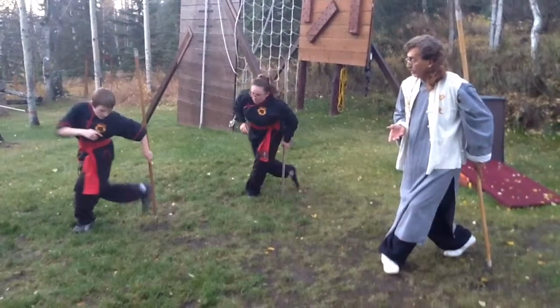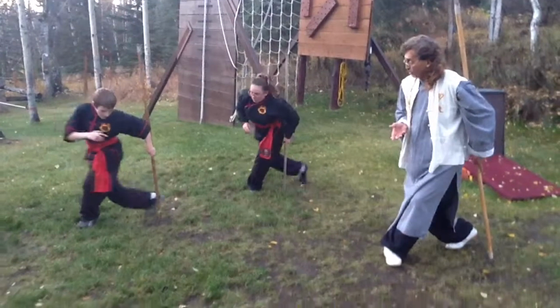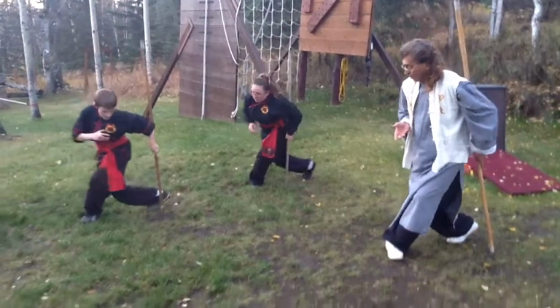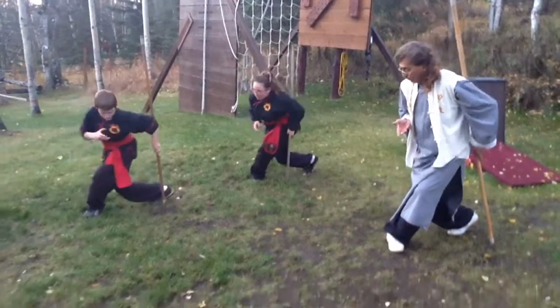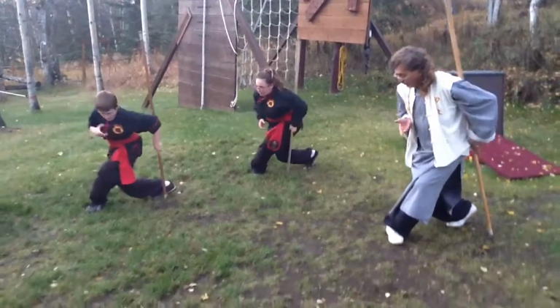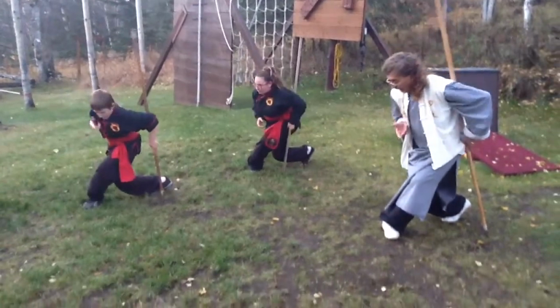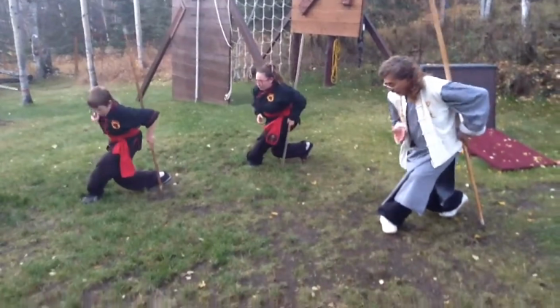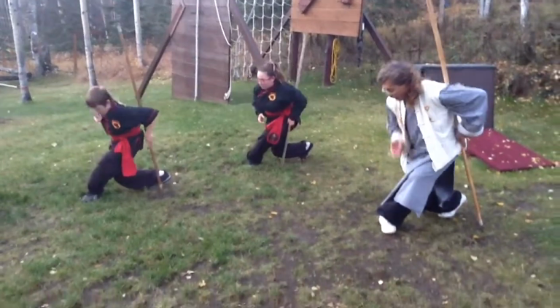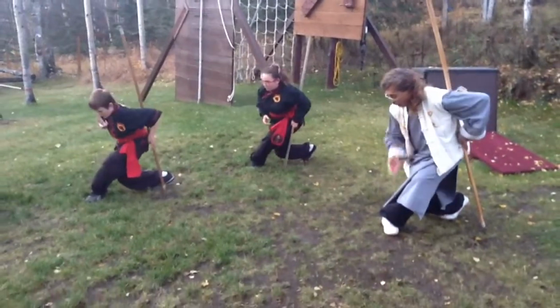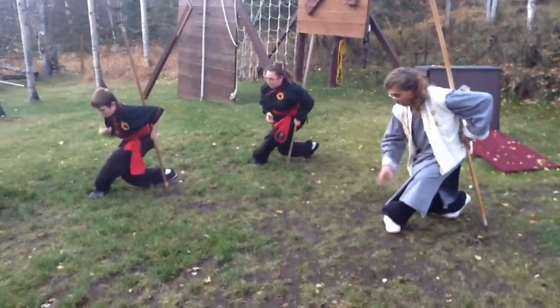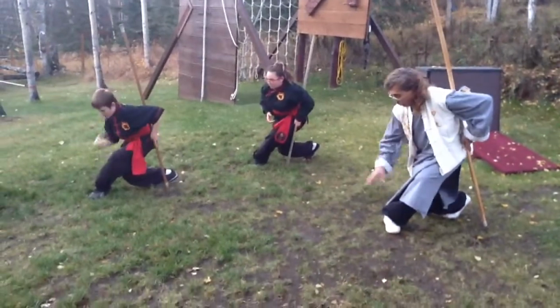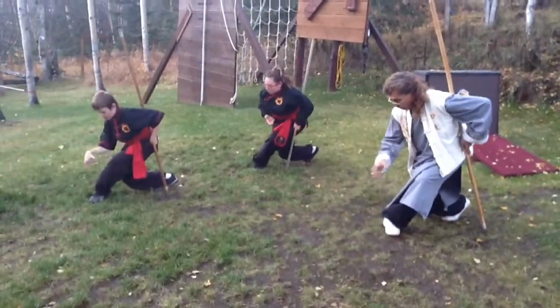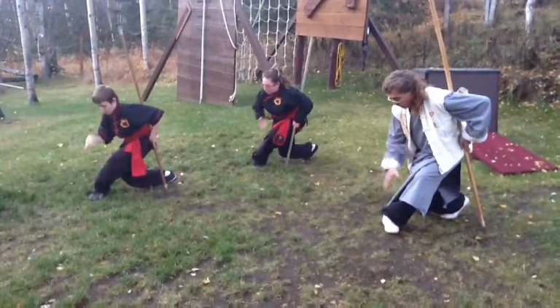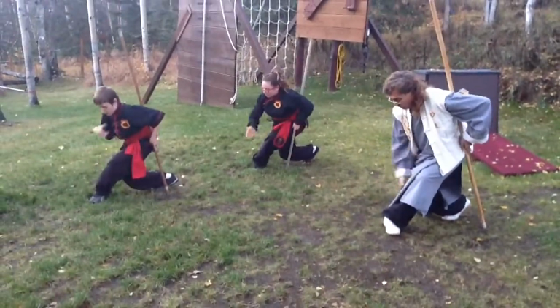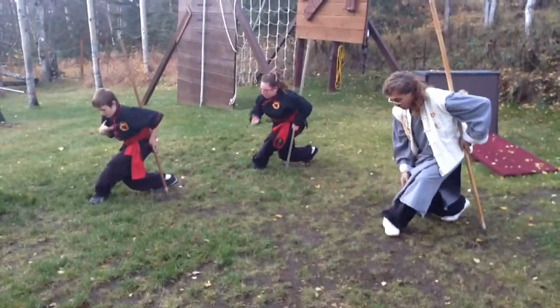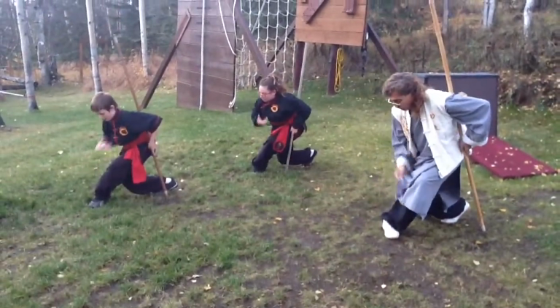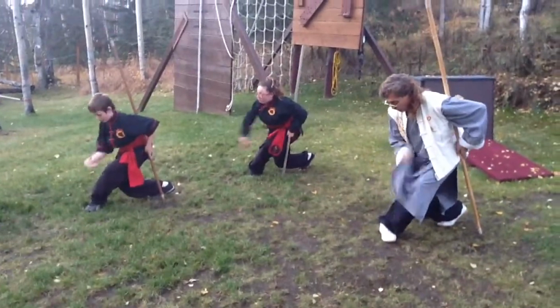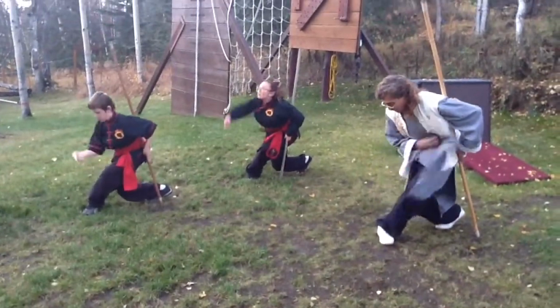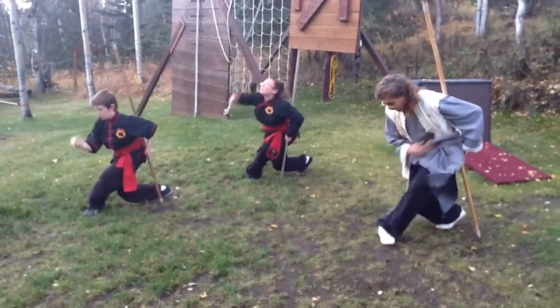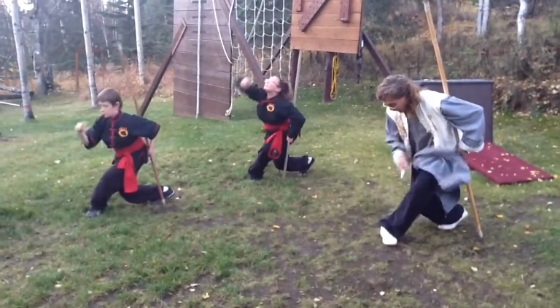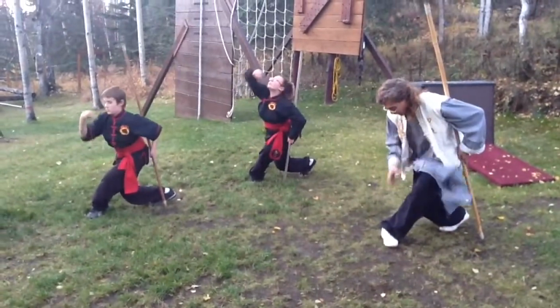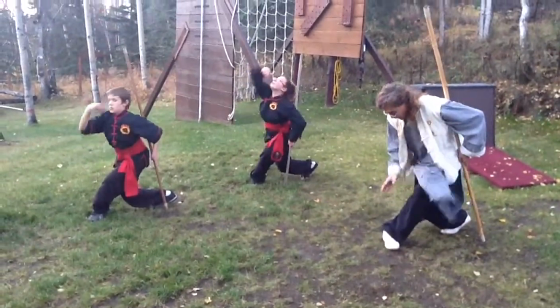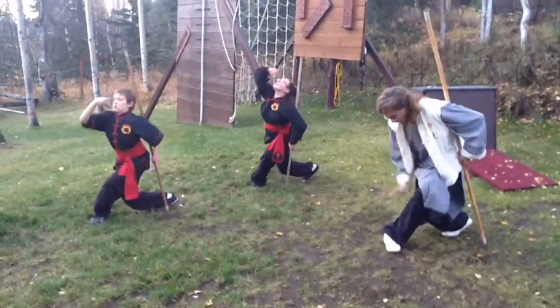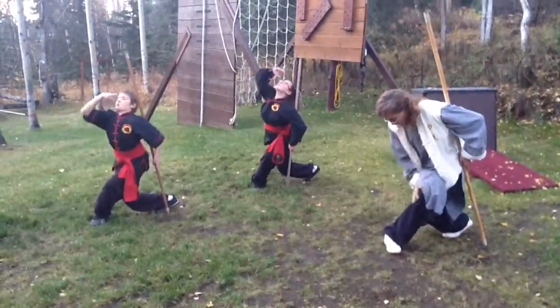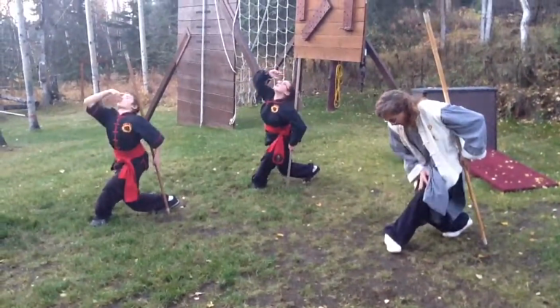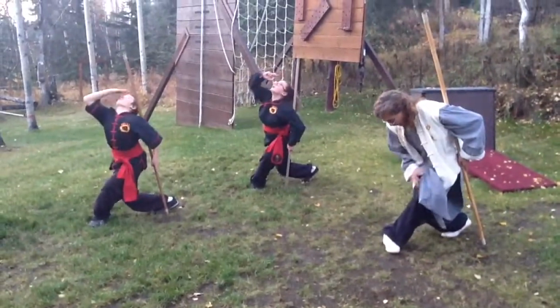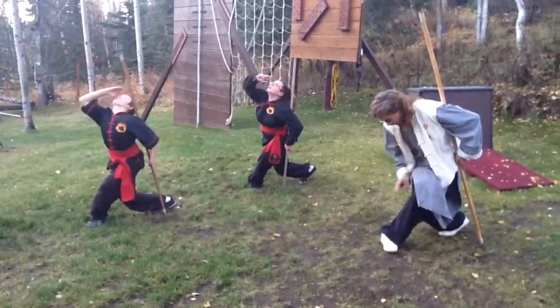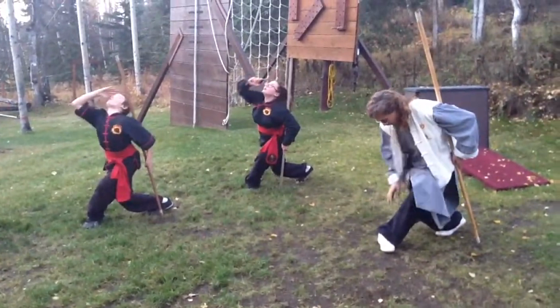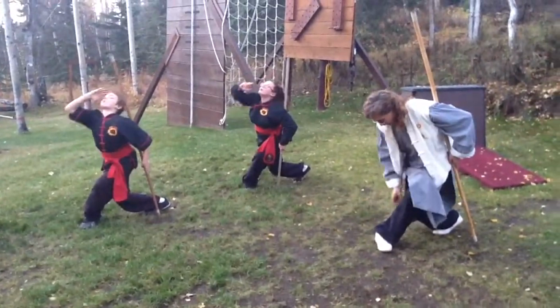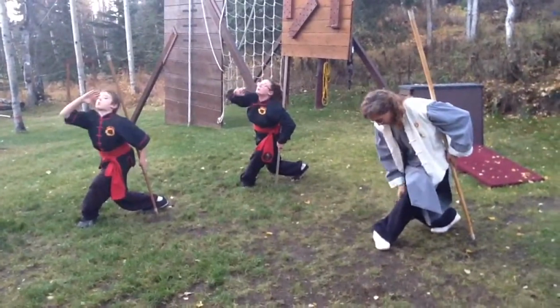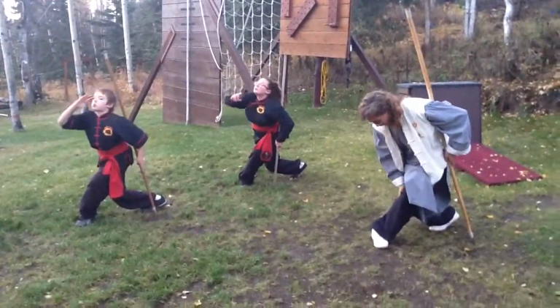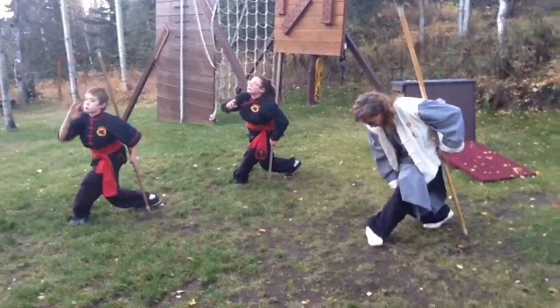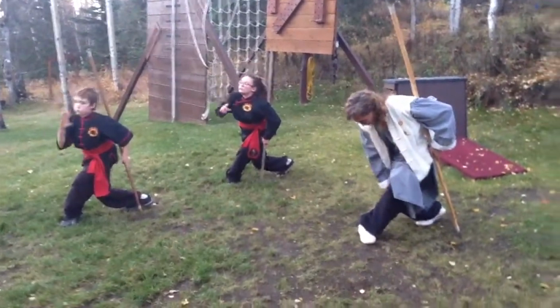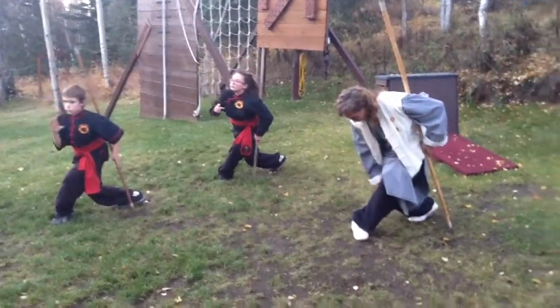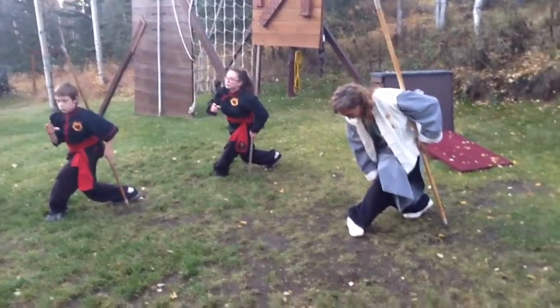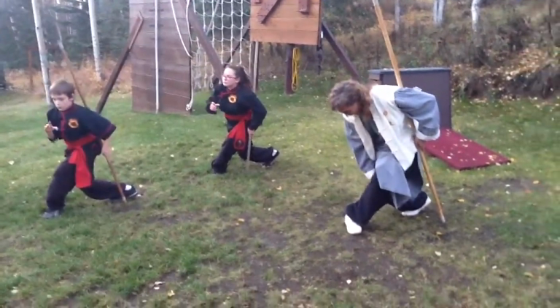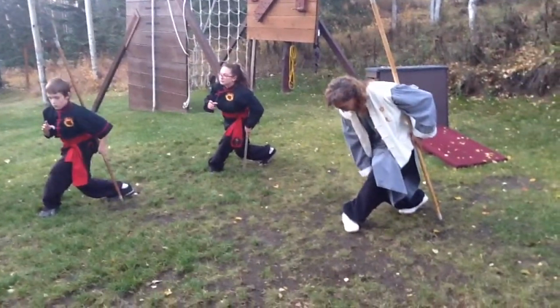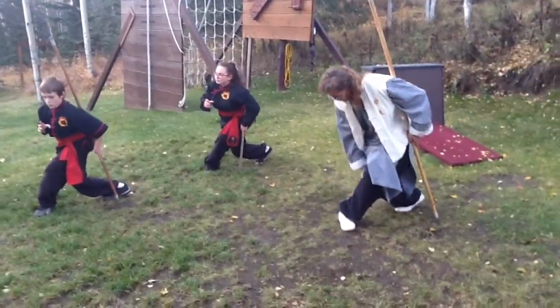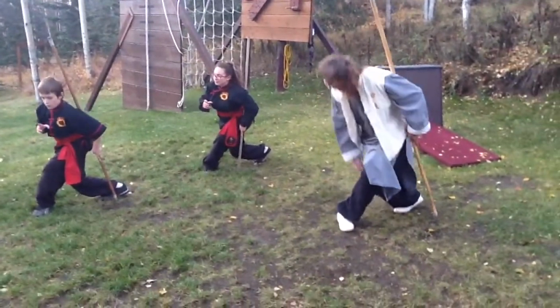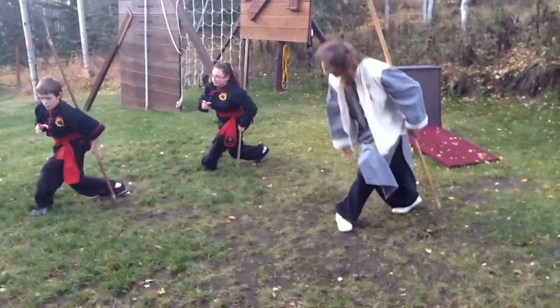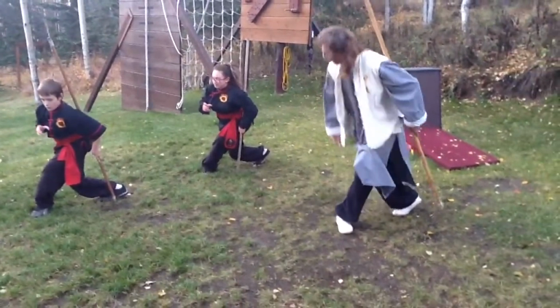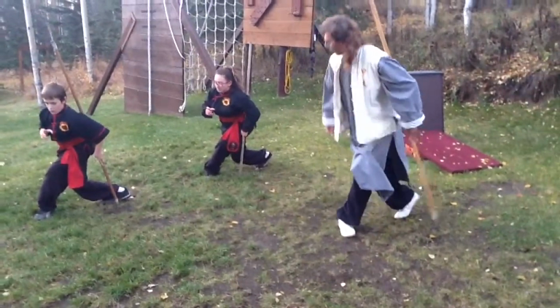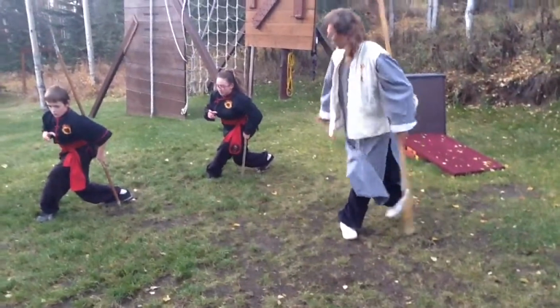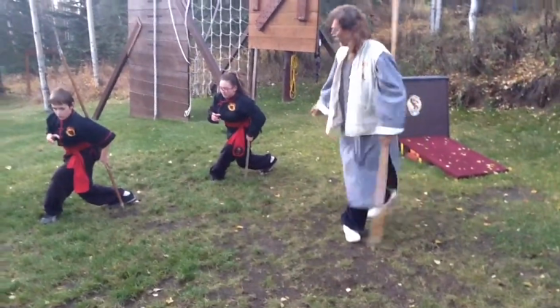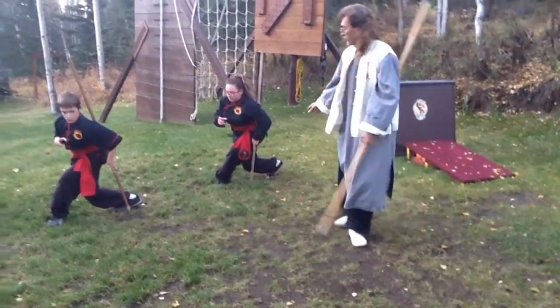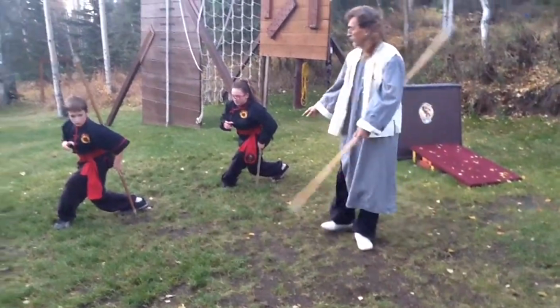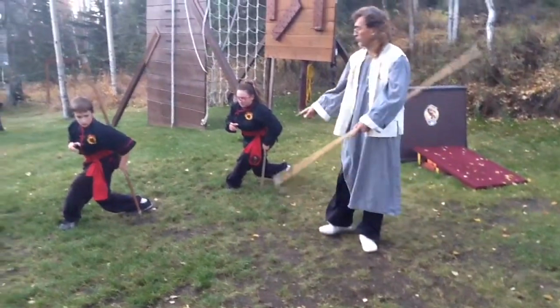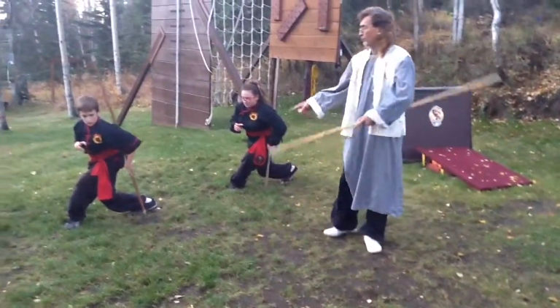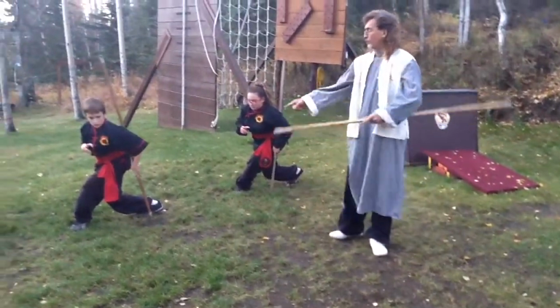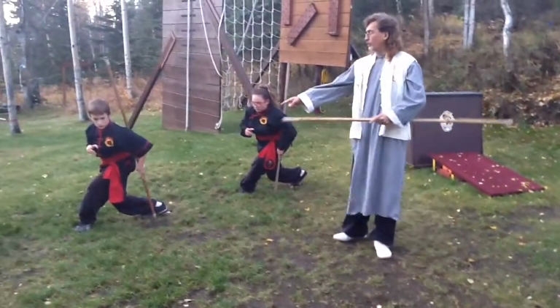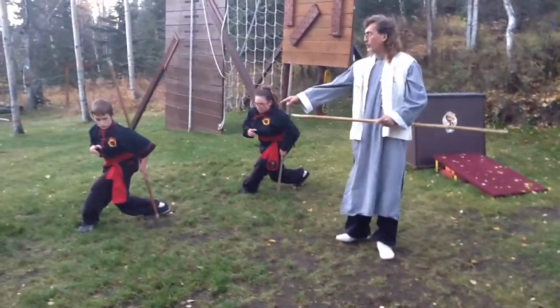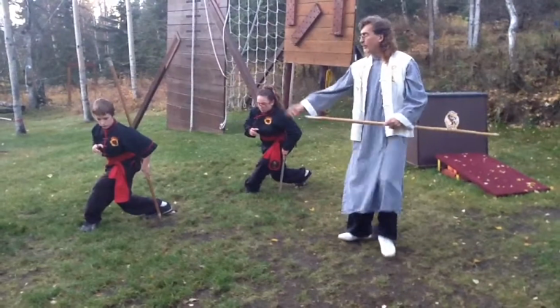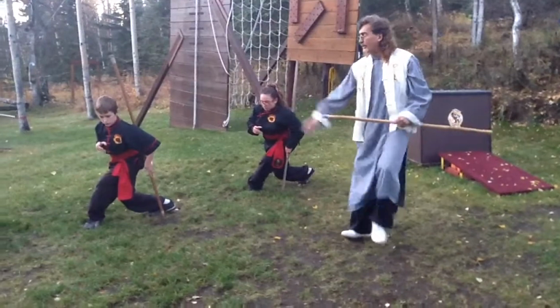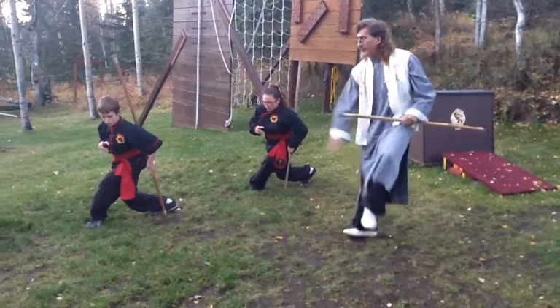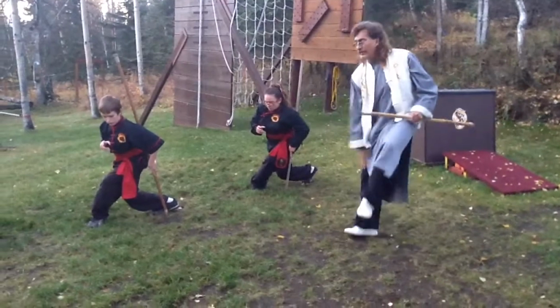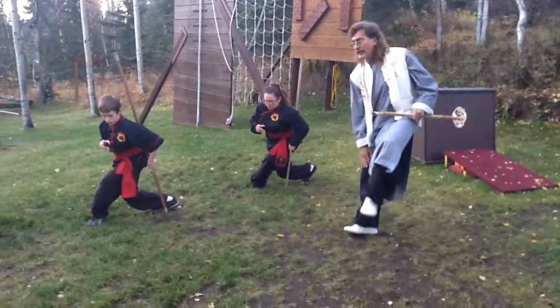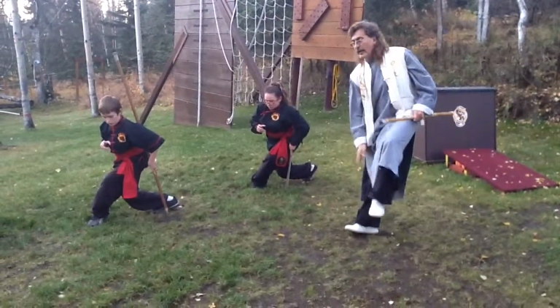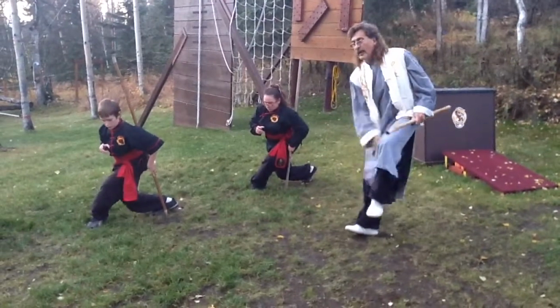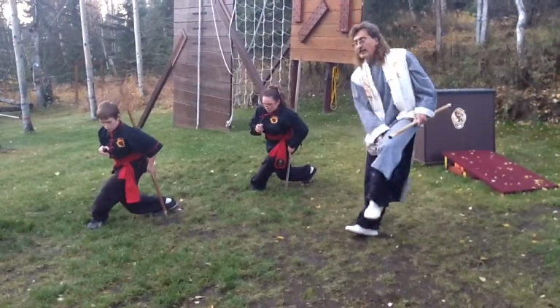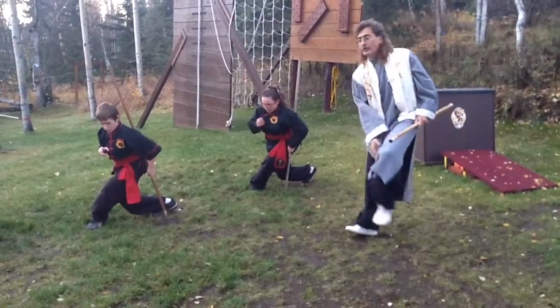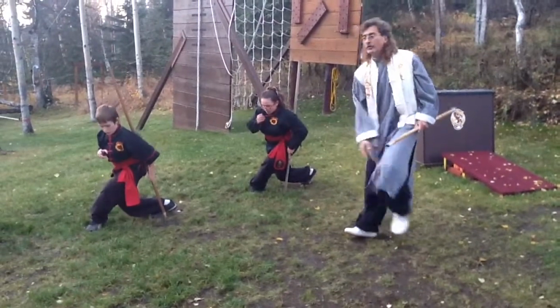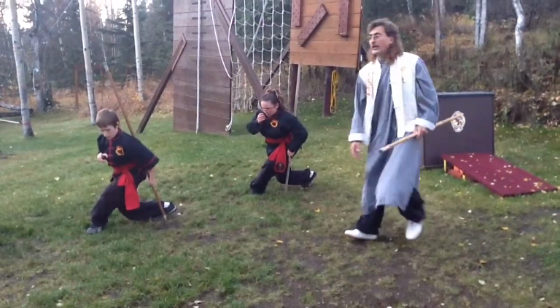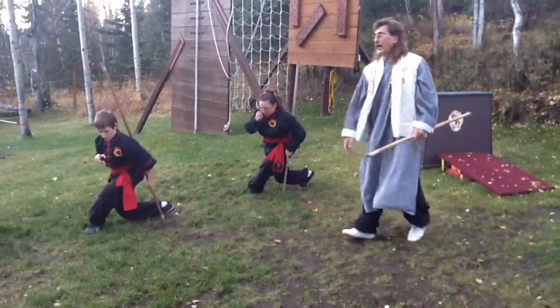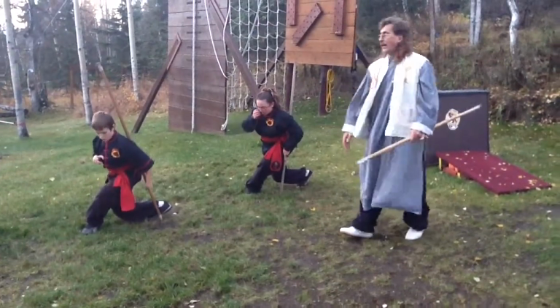Drop down. Think about your leg — it should have like a gap between your knee and your calf.